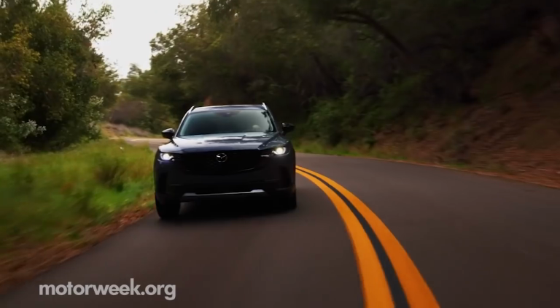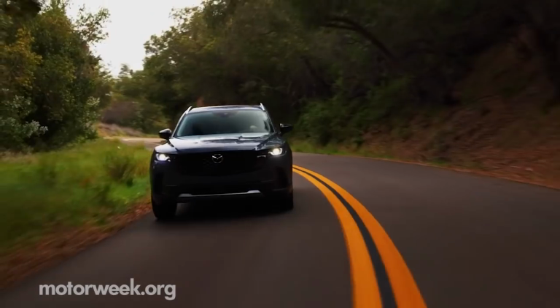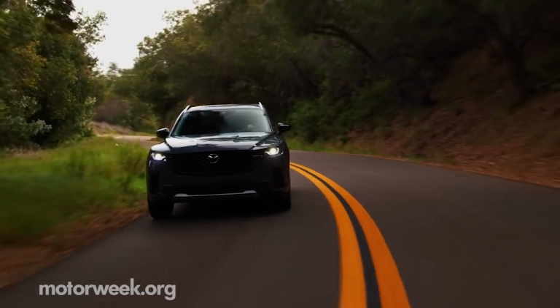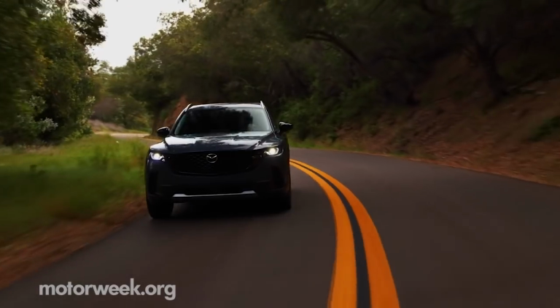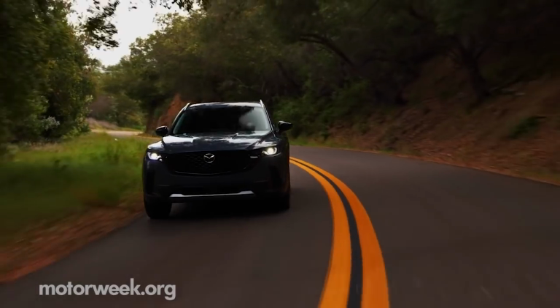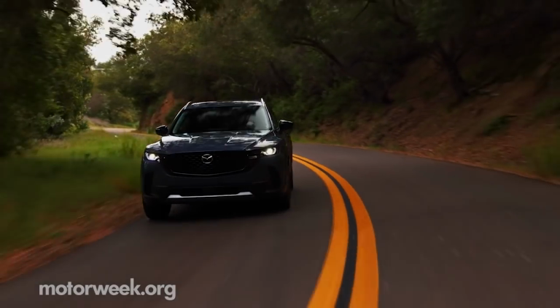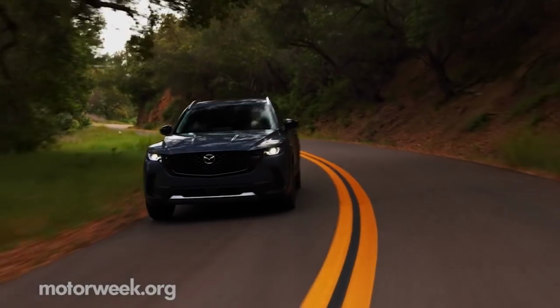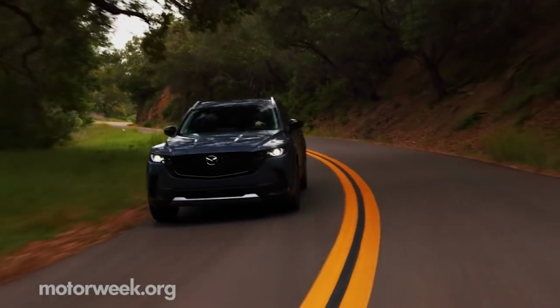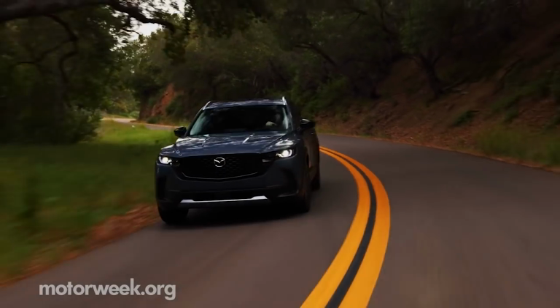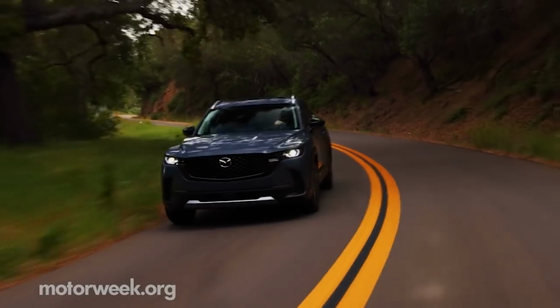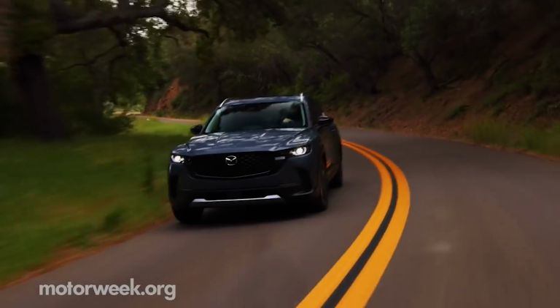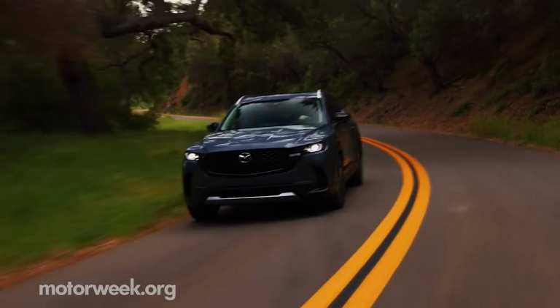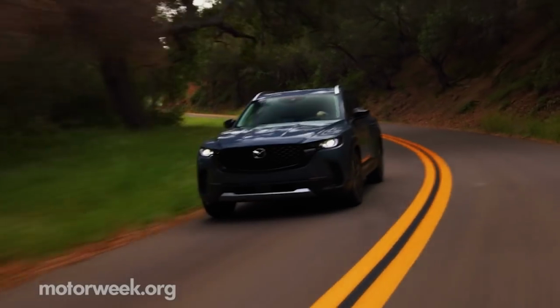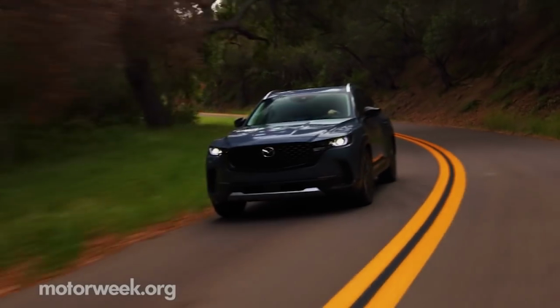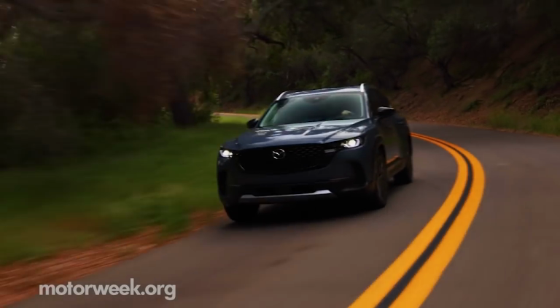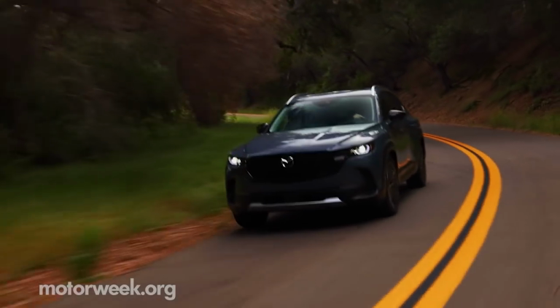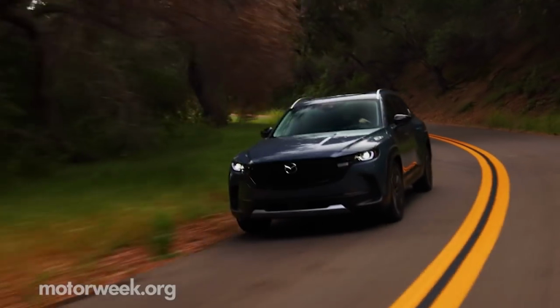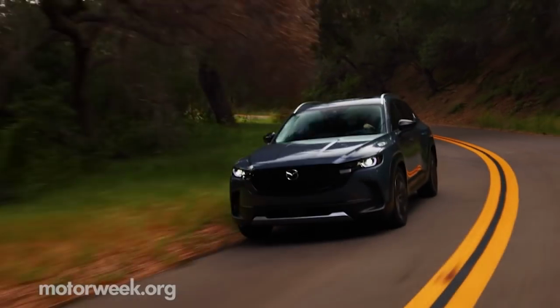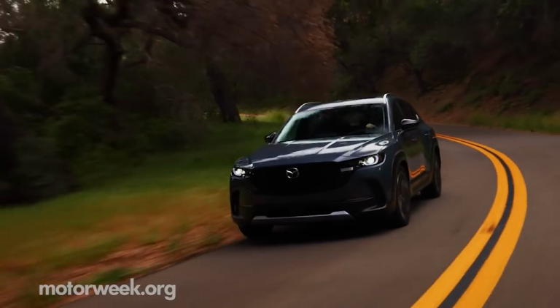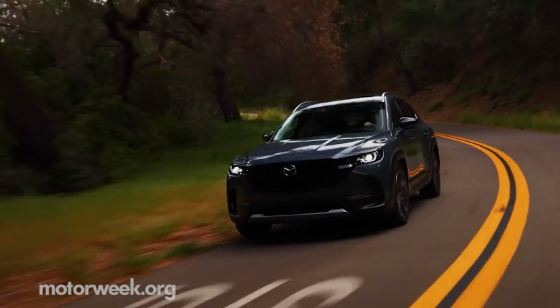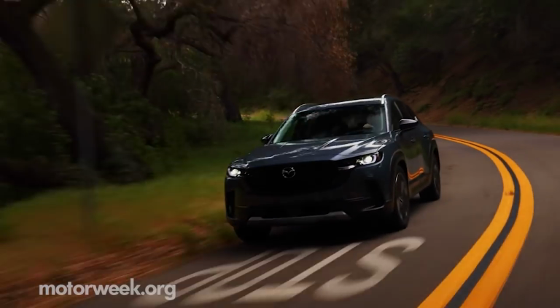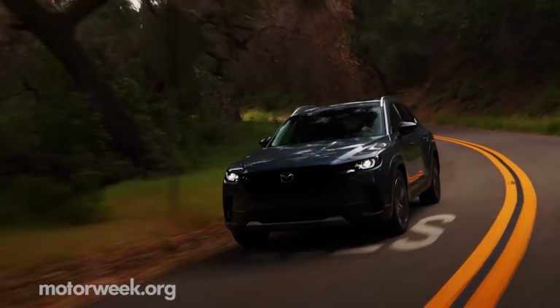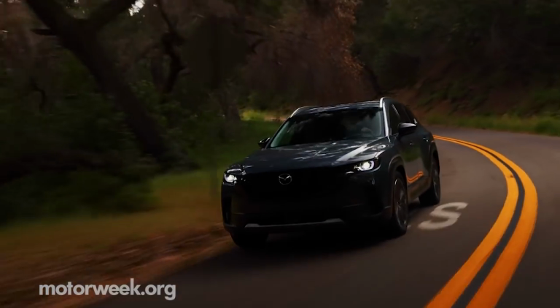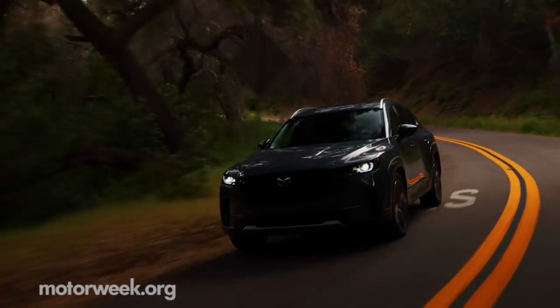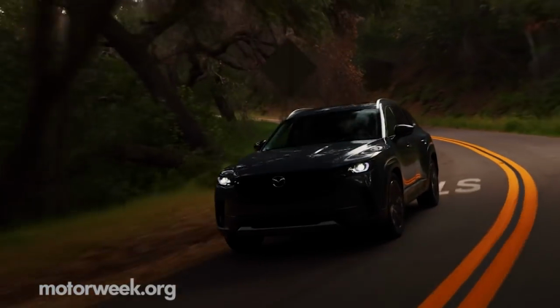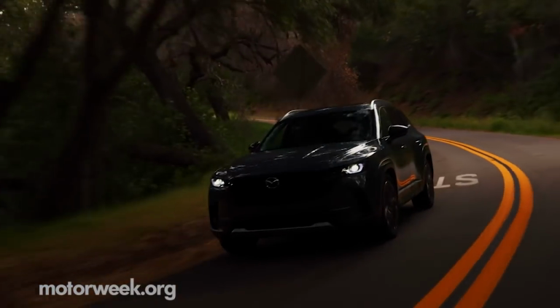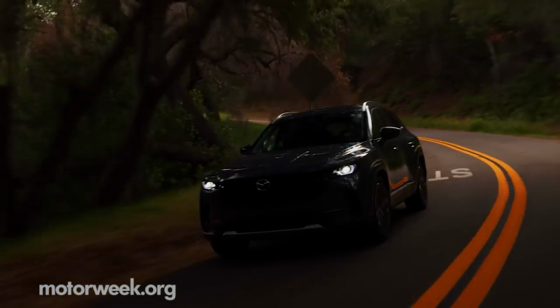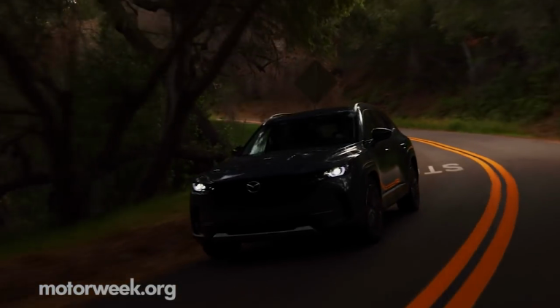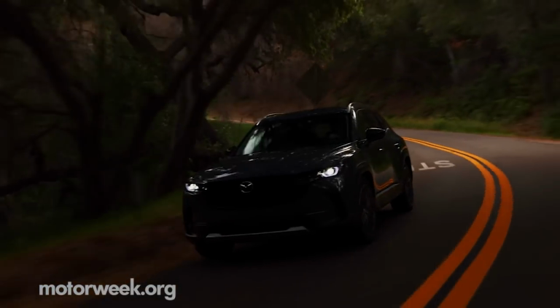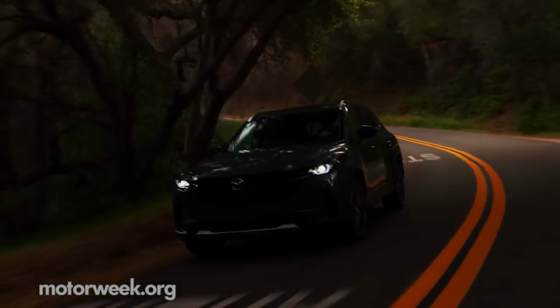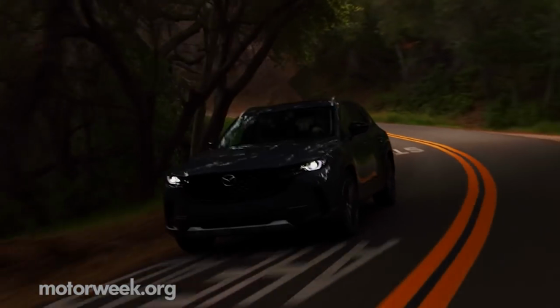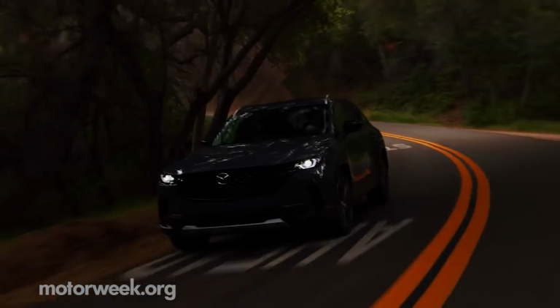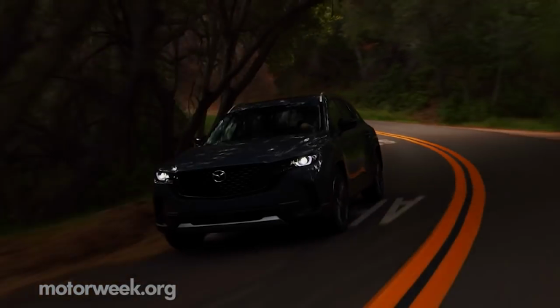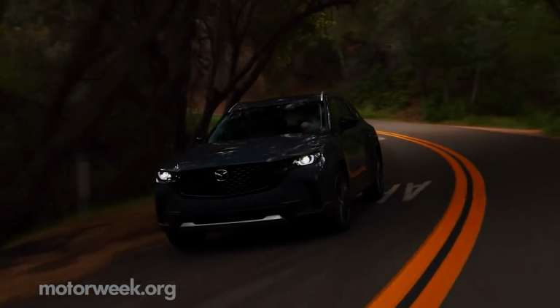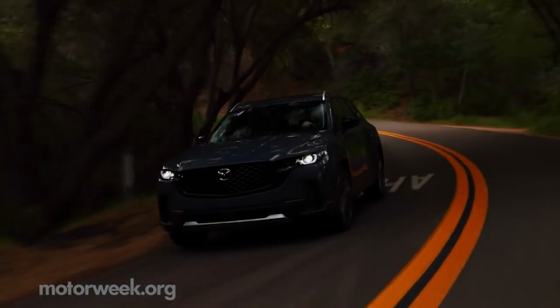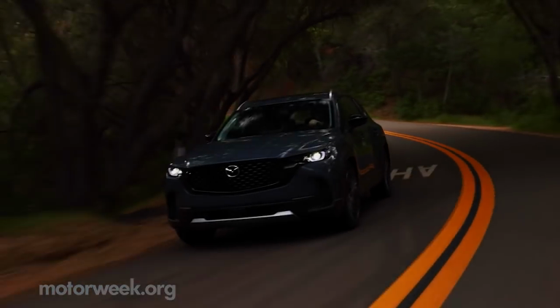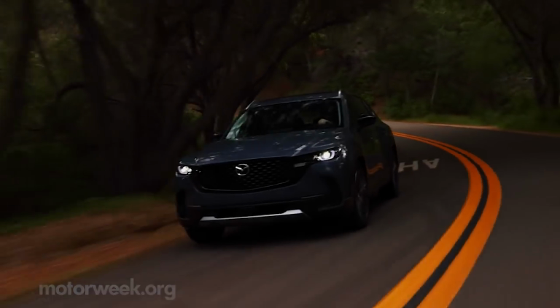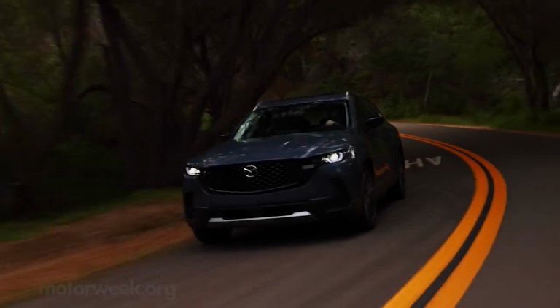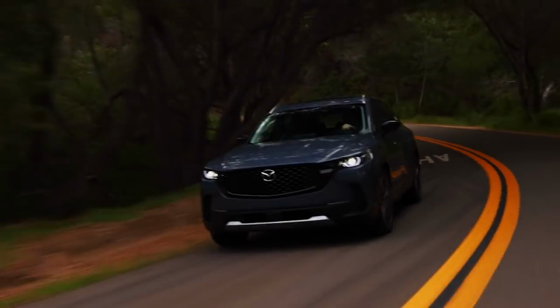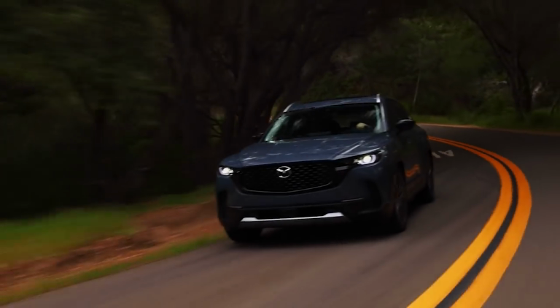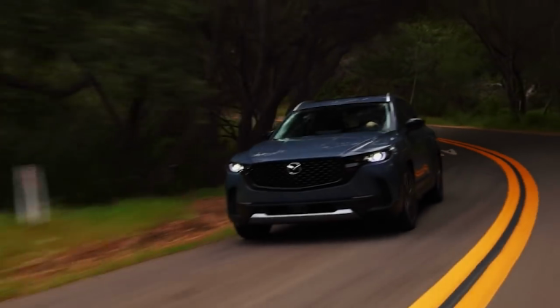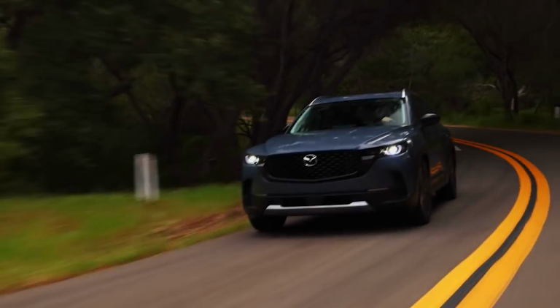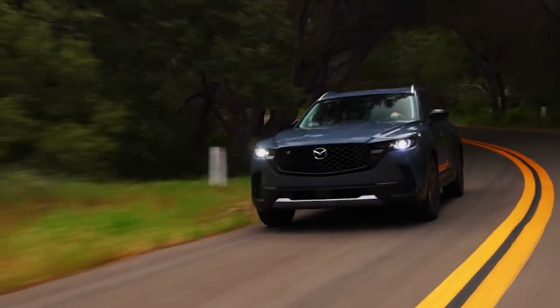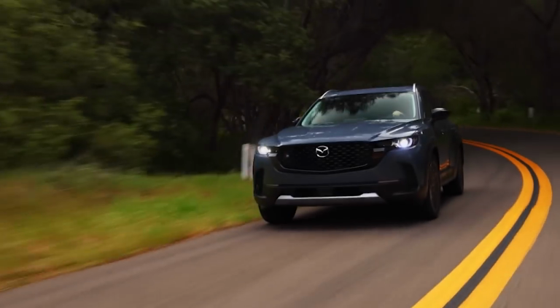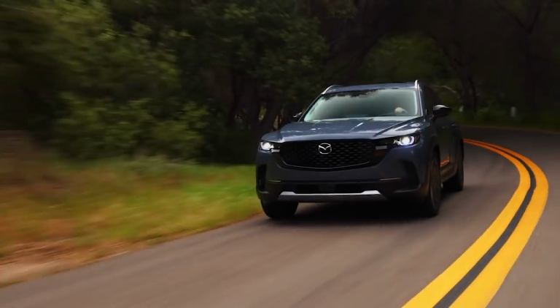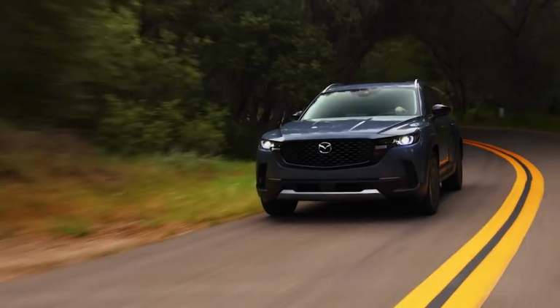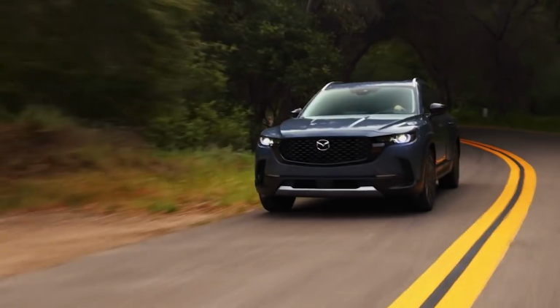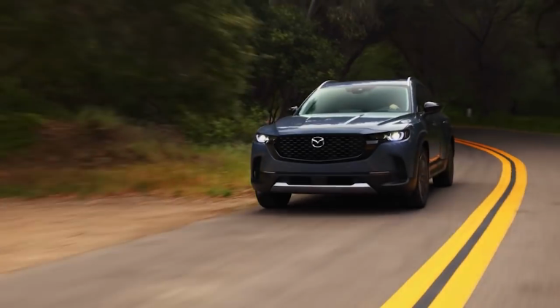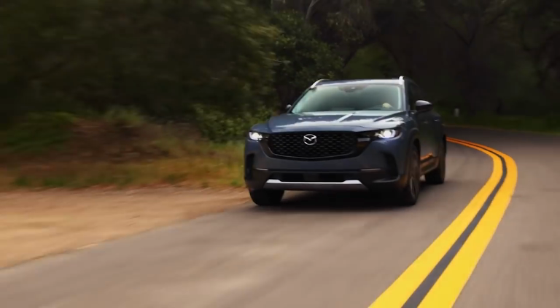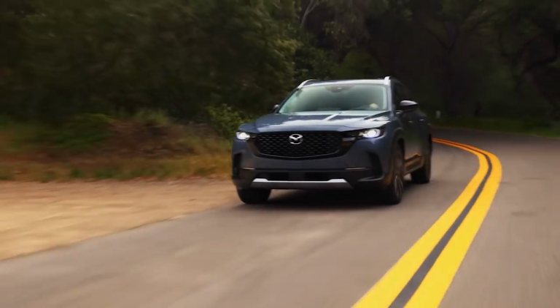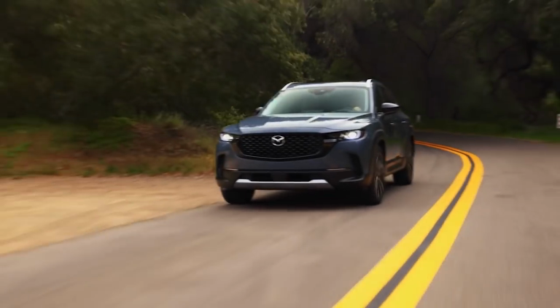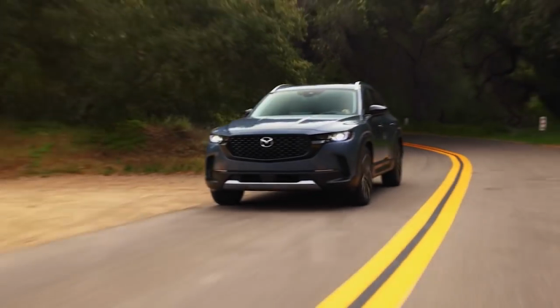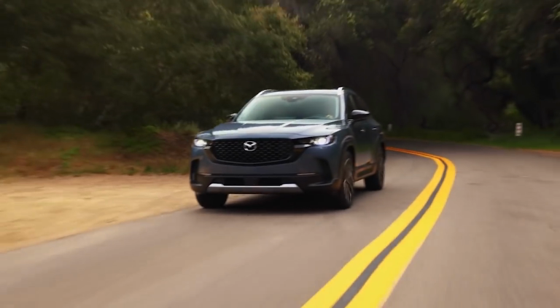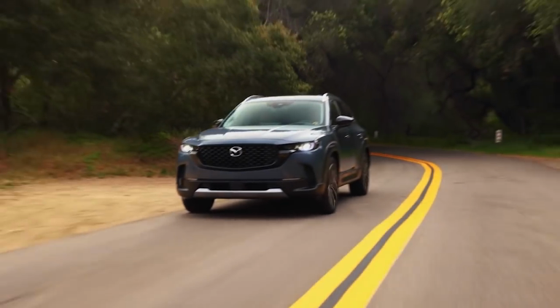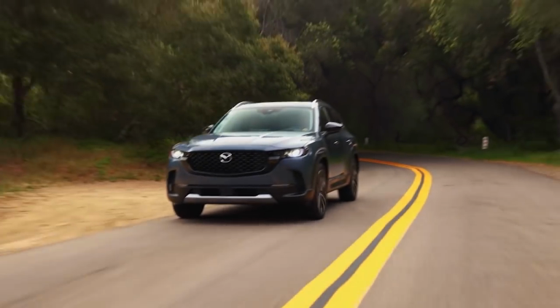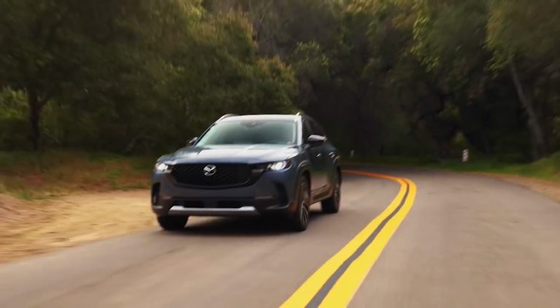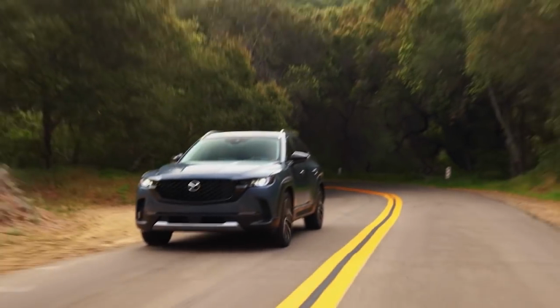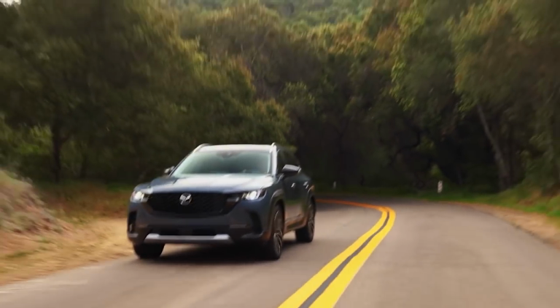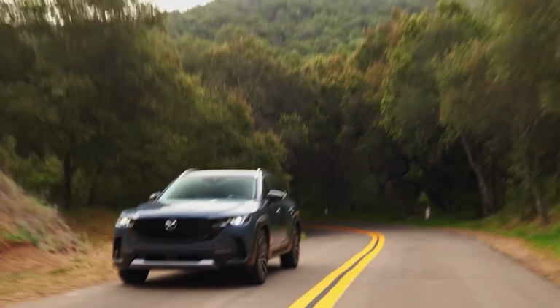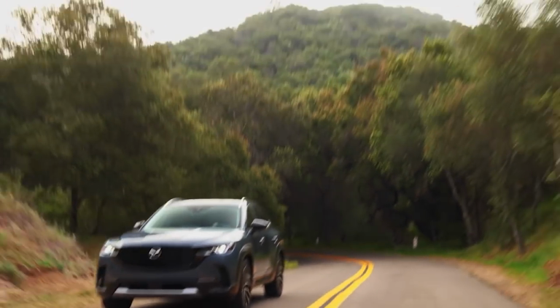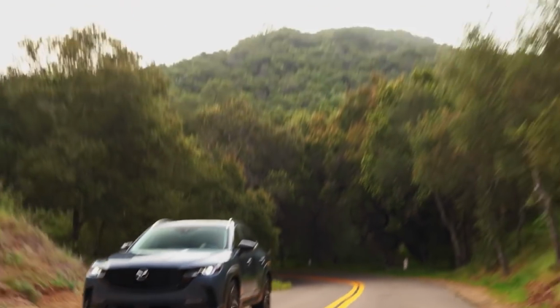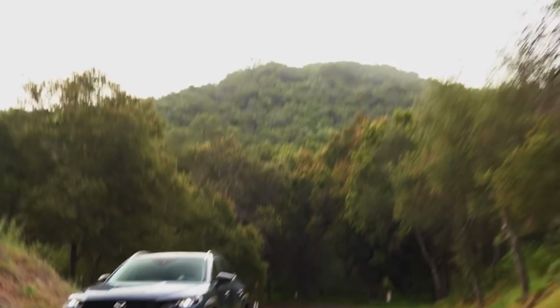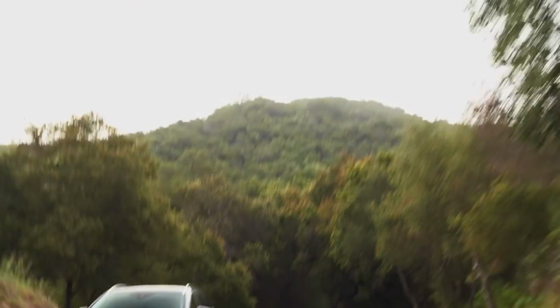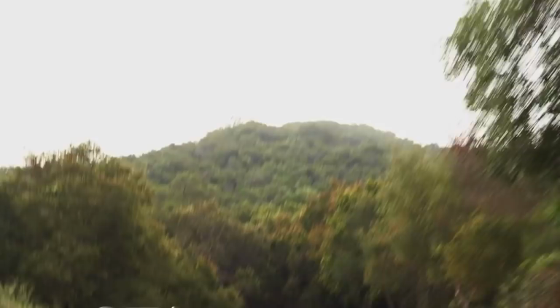We have so much more to say about the 2023 Mazda CX-50, and it's all coming very soon on MotorWeek.